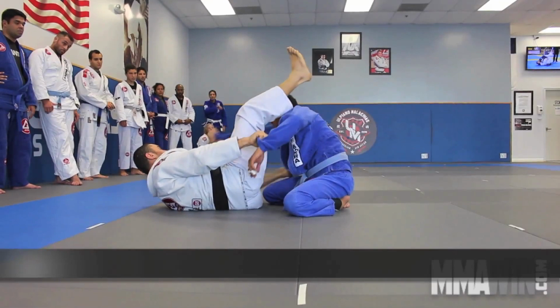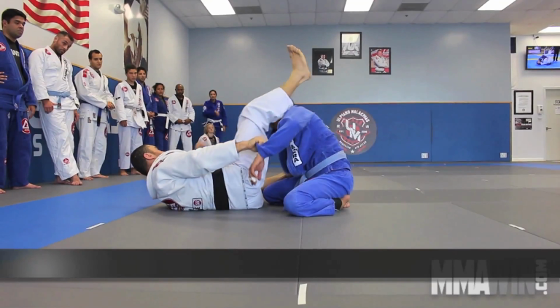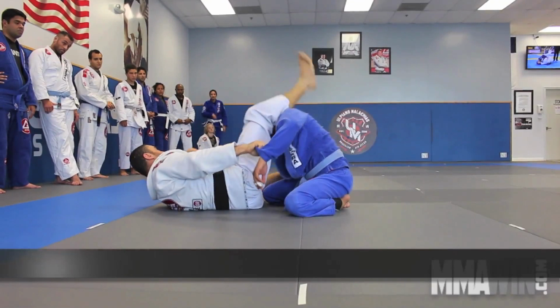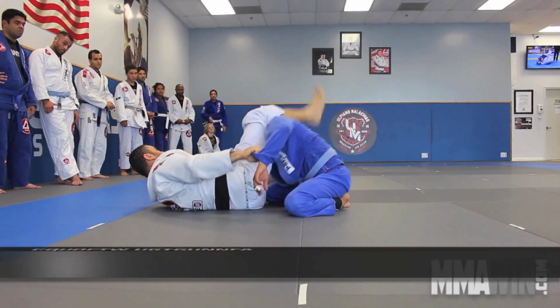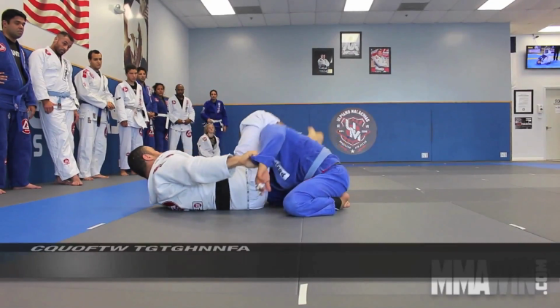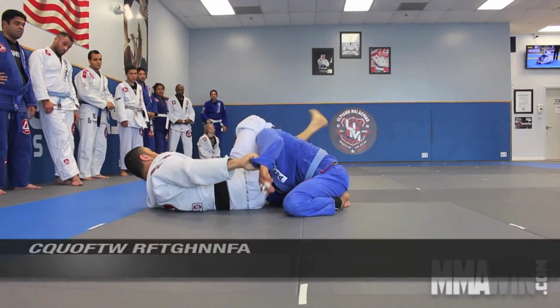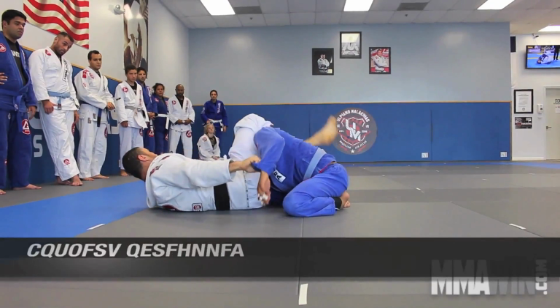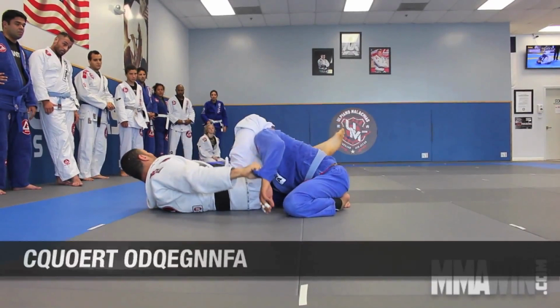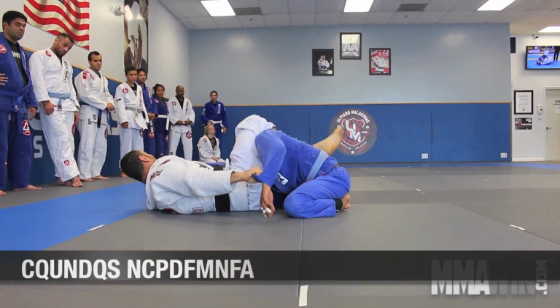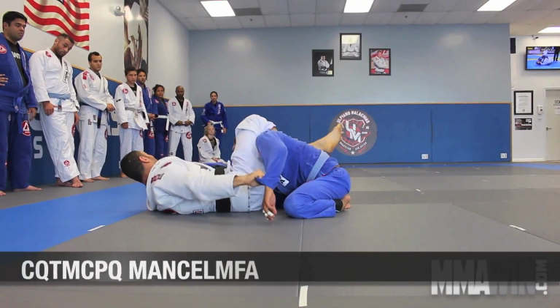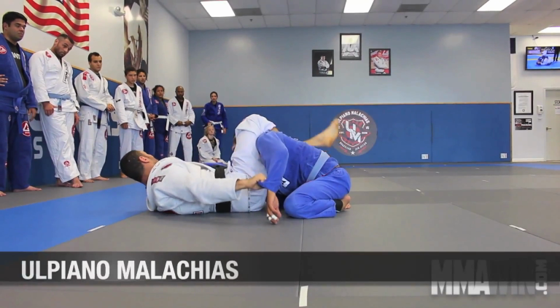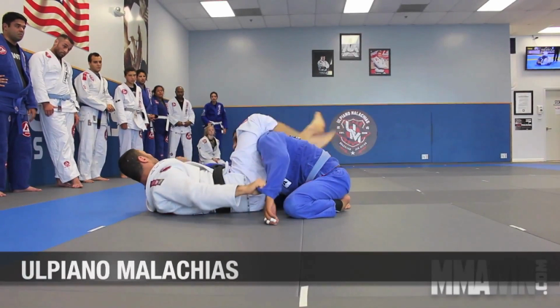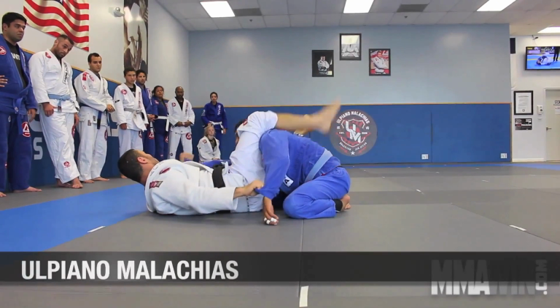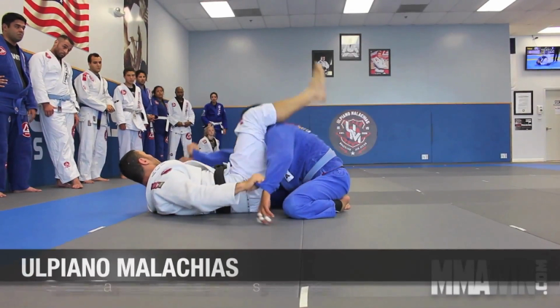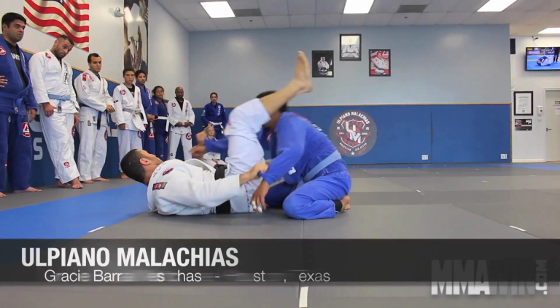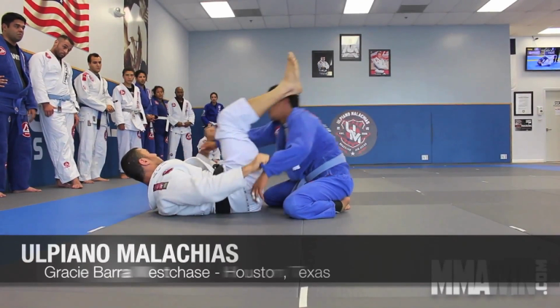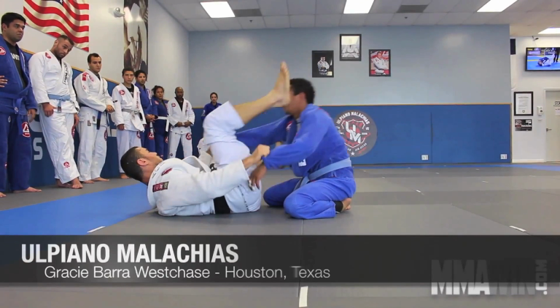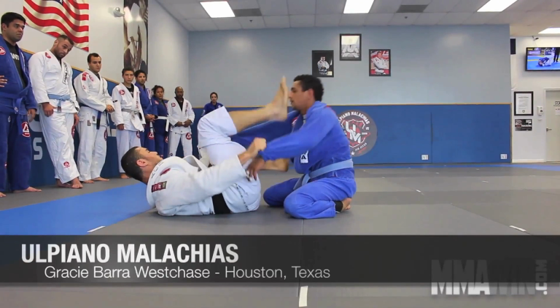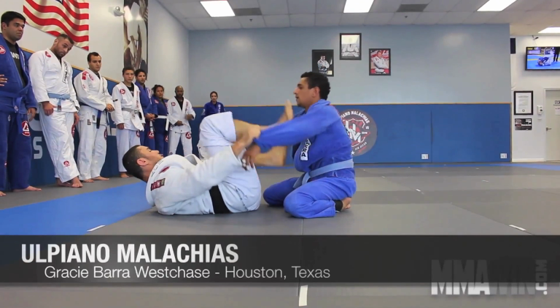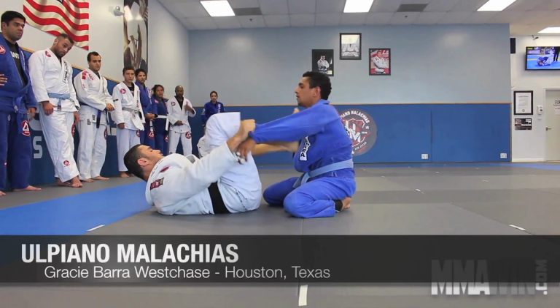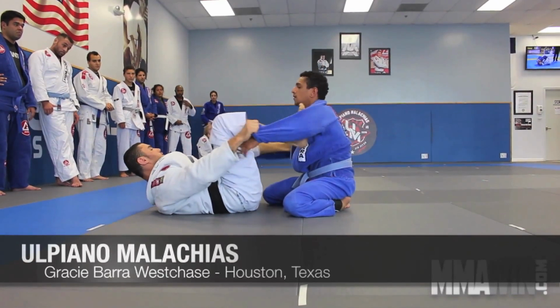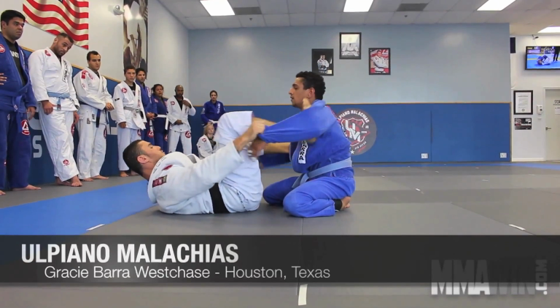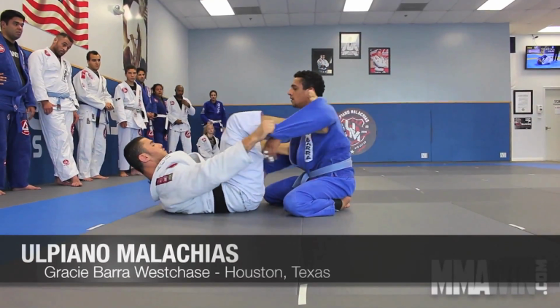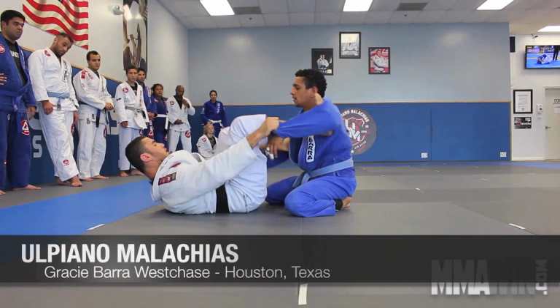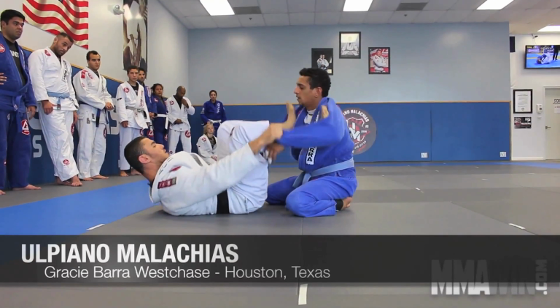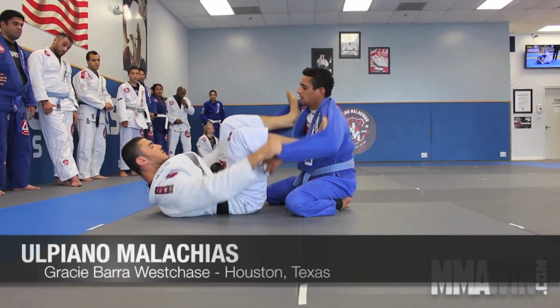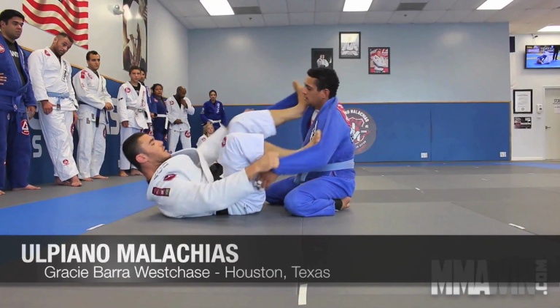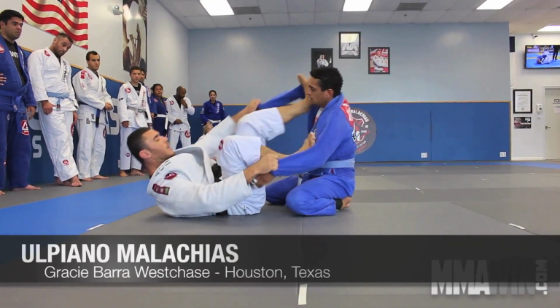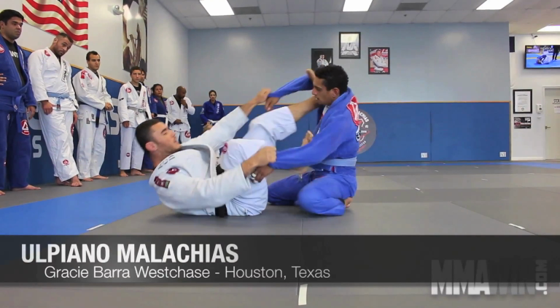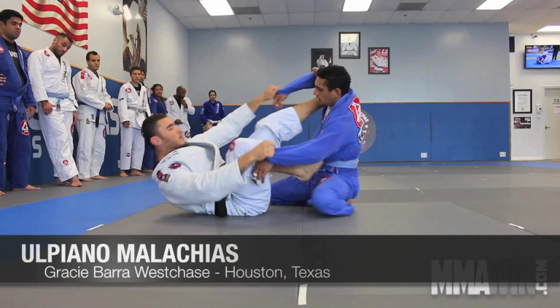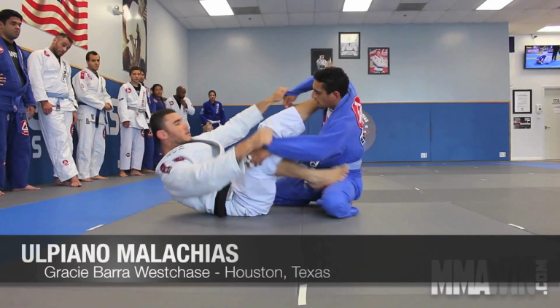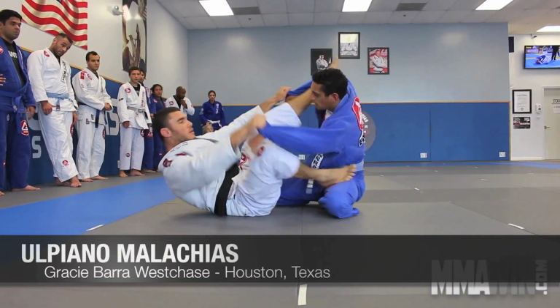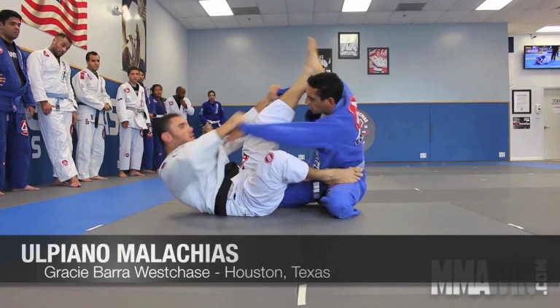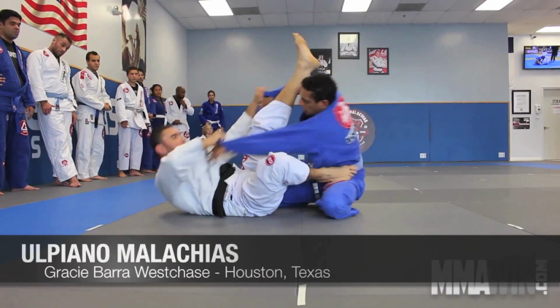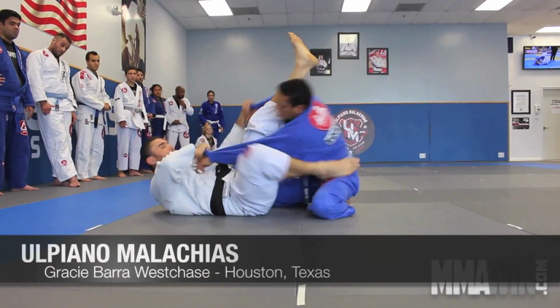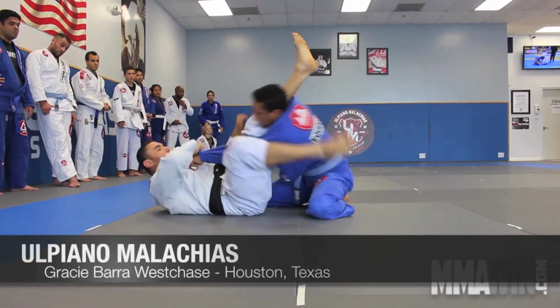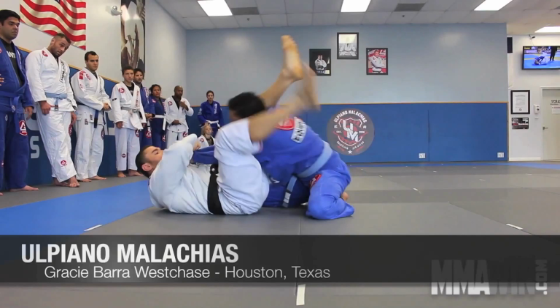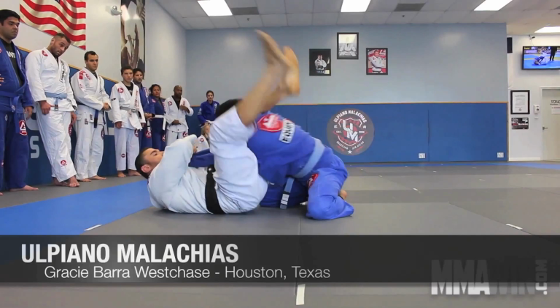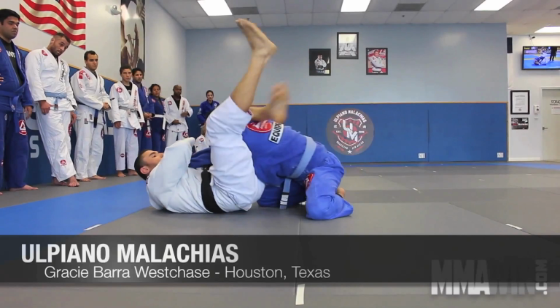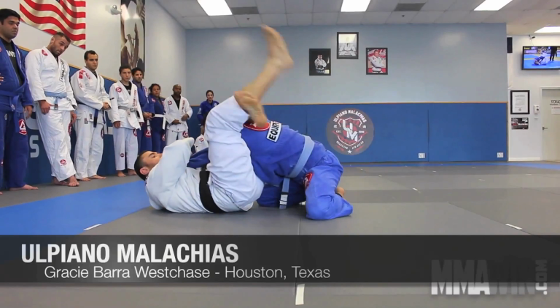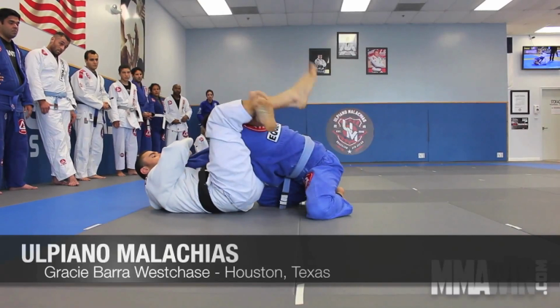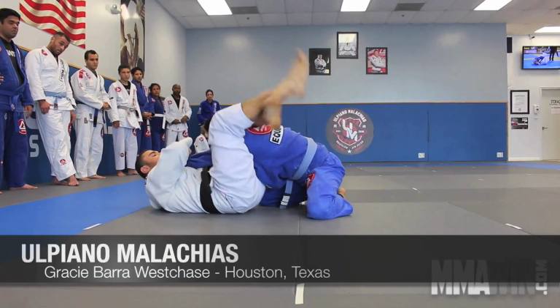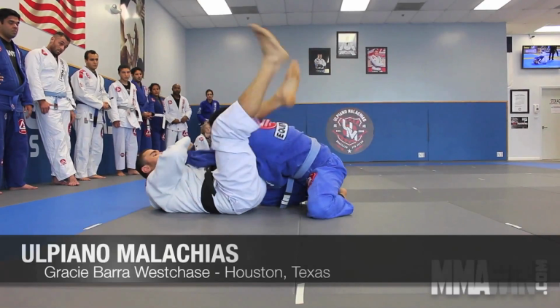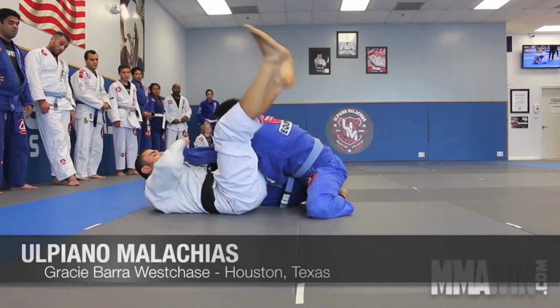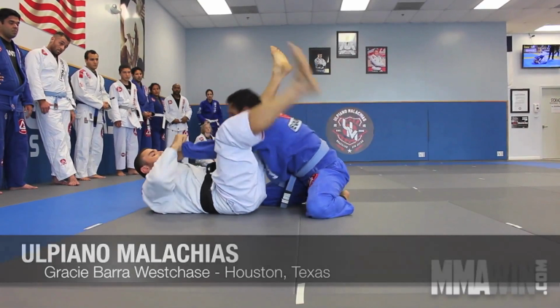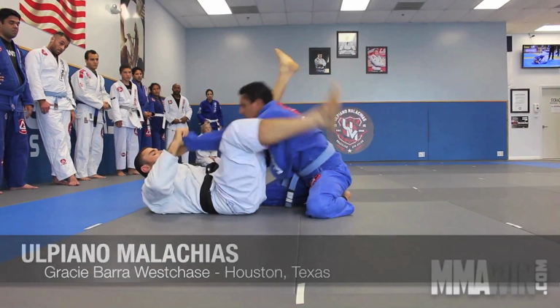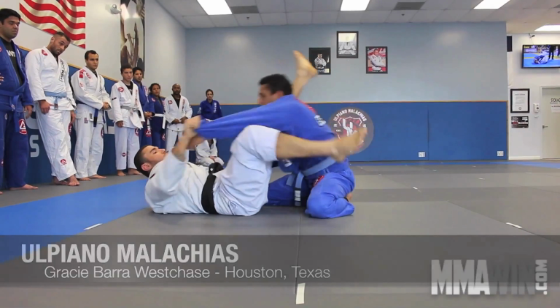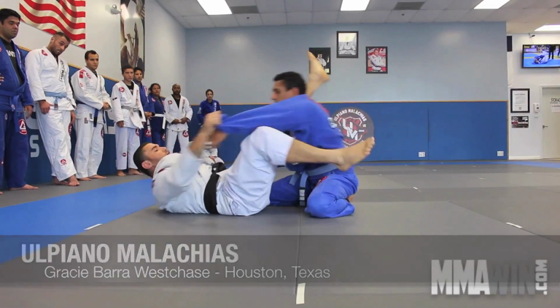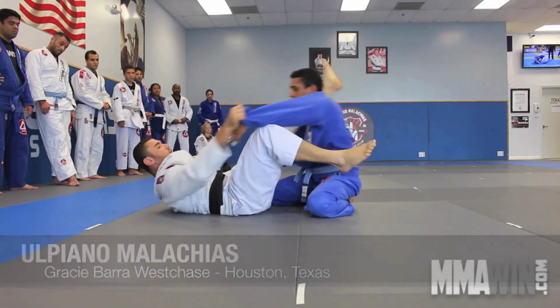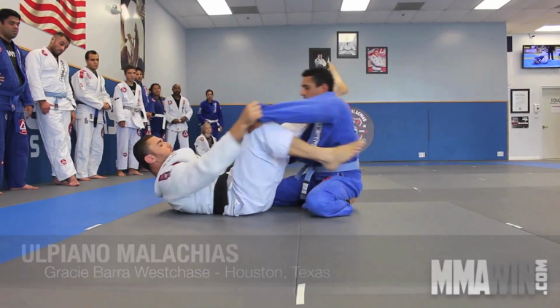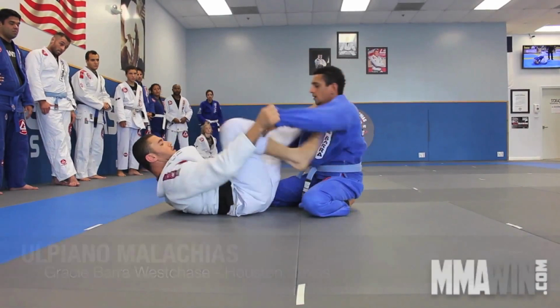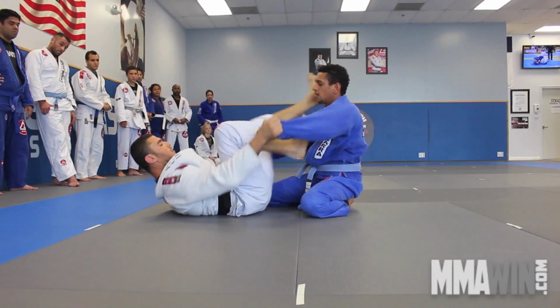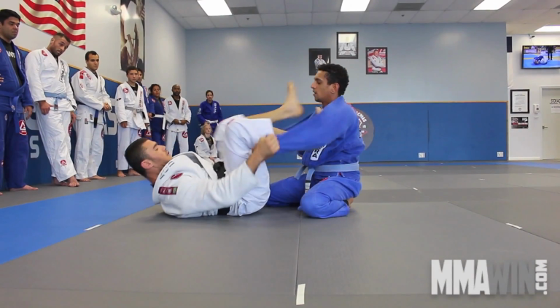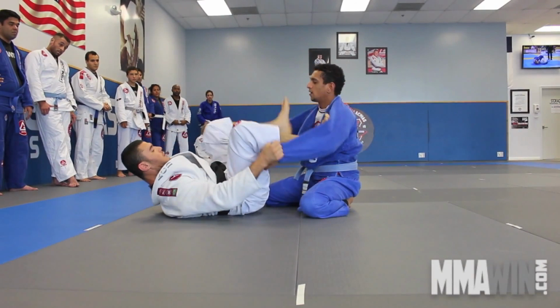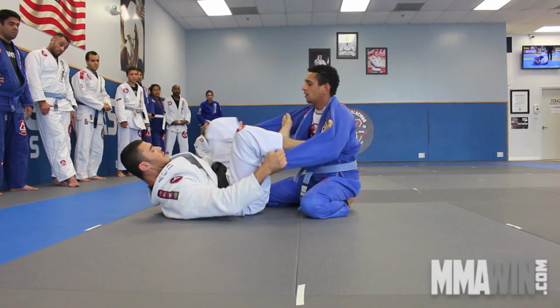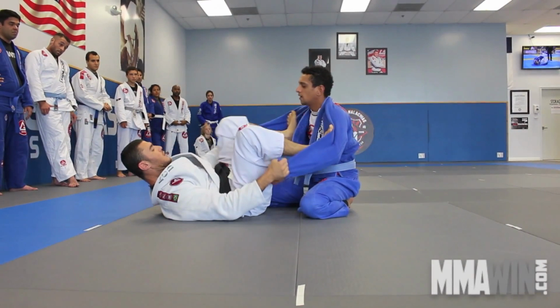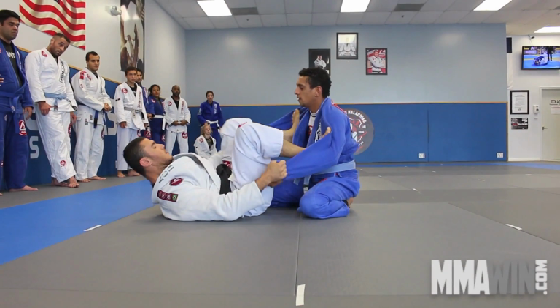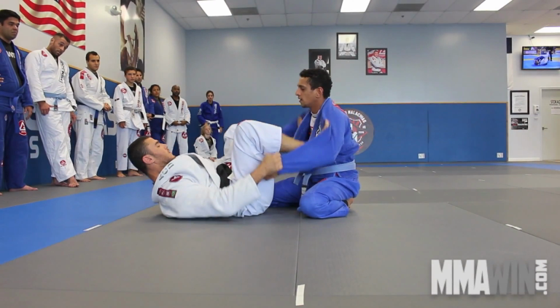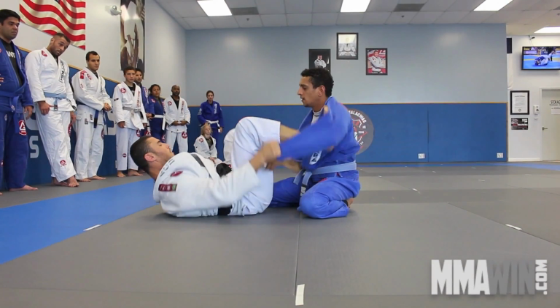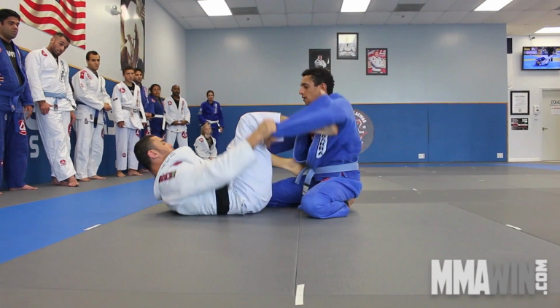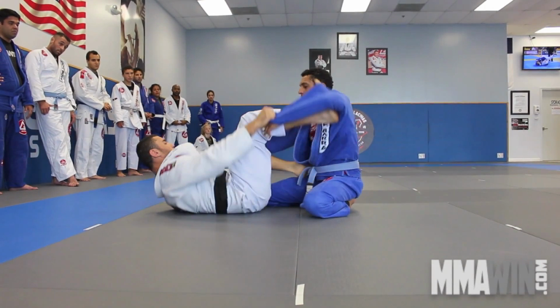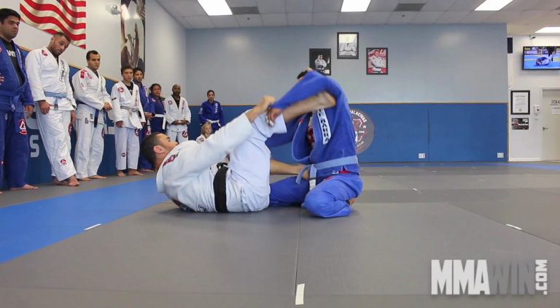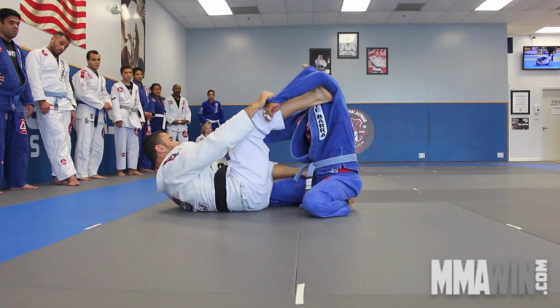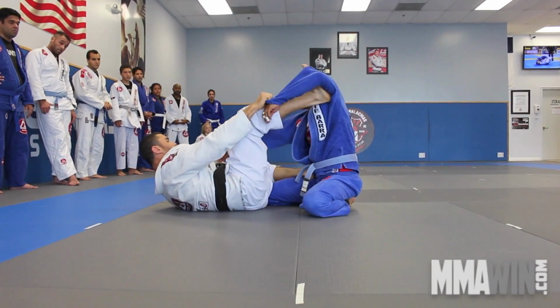Hello everybody, my name is Ulpiano Malachias, I'm from Gracie Barra Westchase. And I'm going to show you today the science behind the triangle.